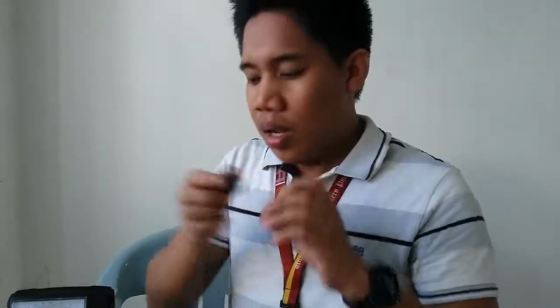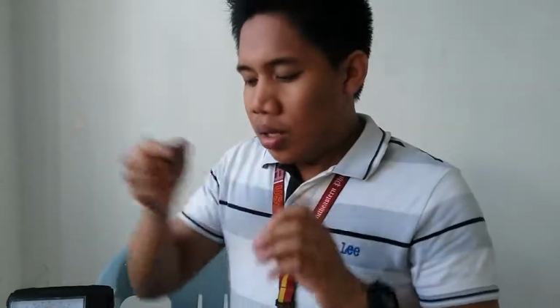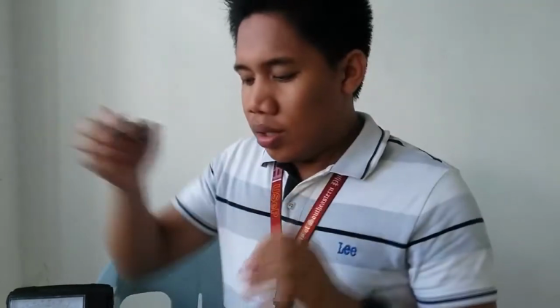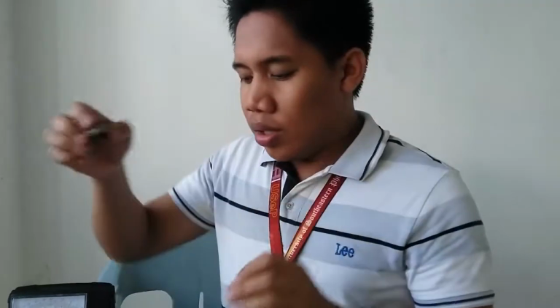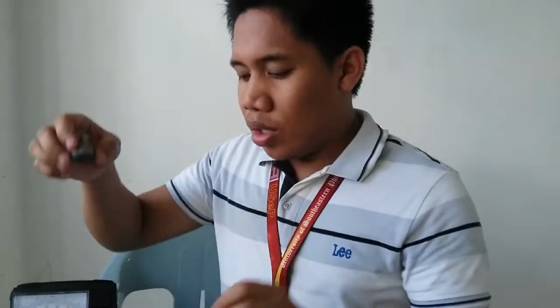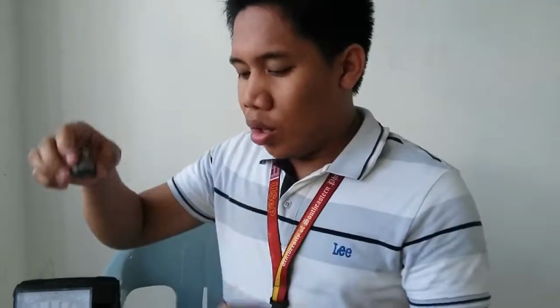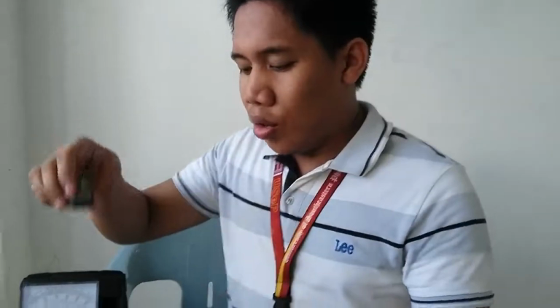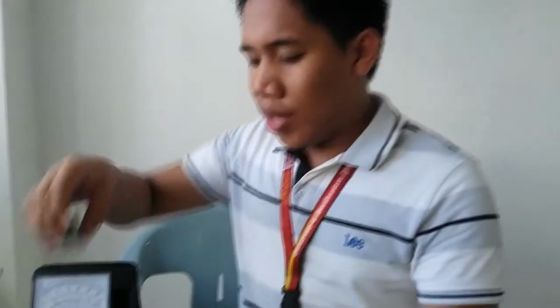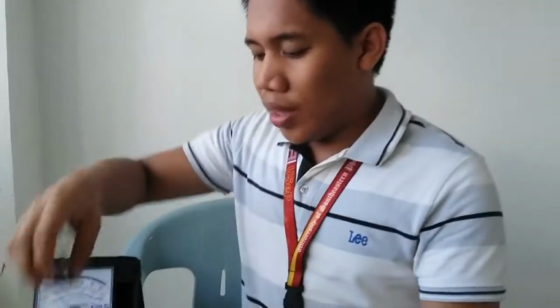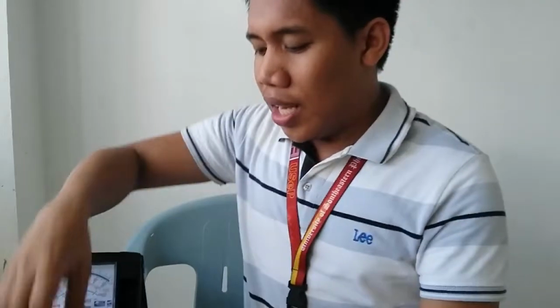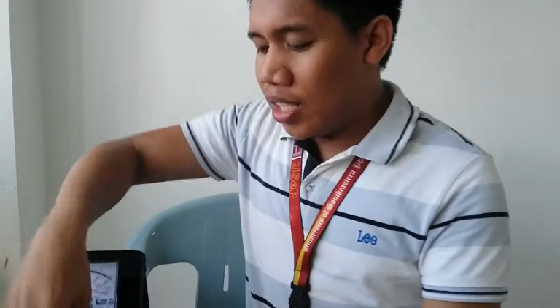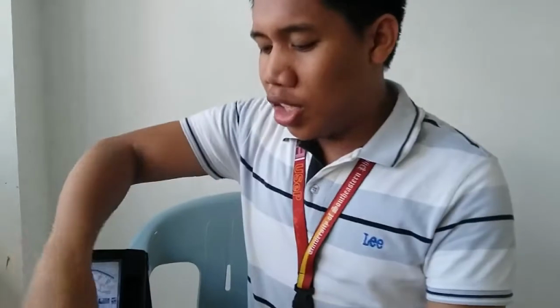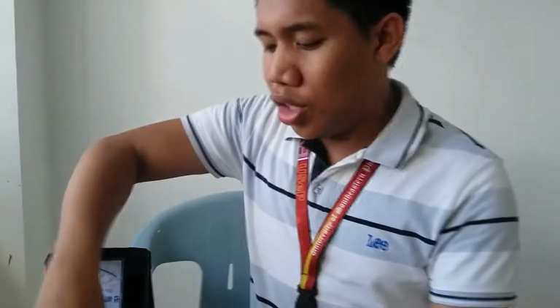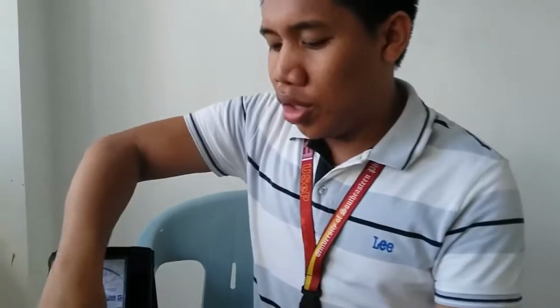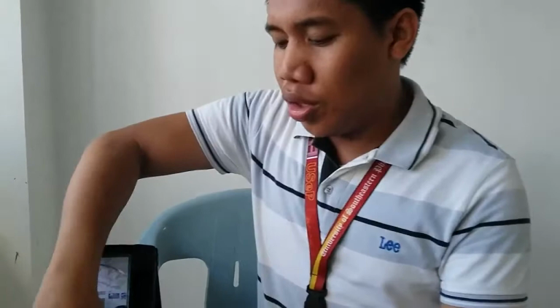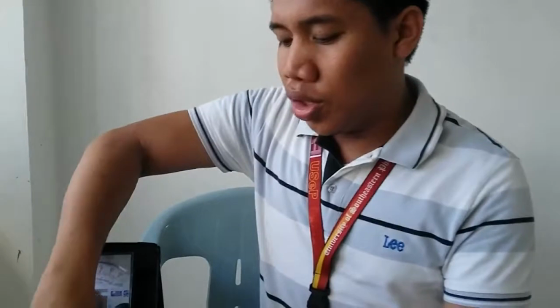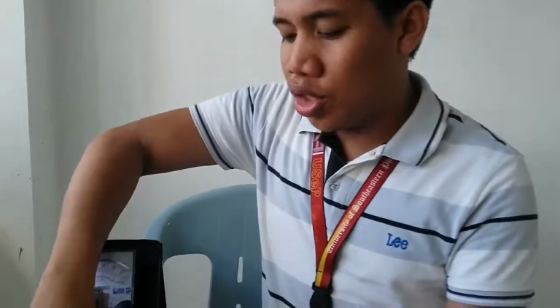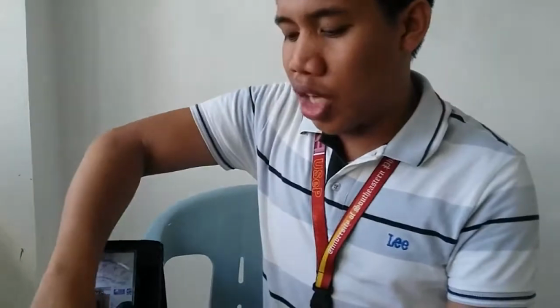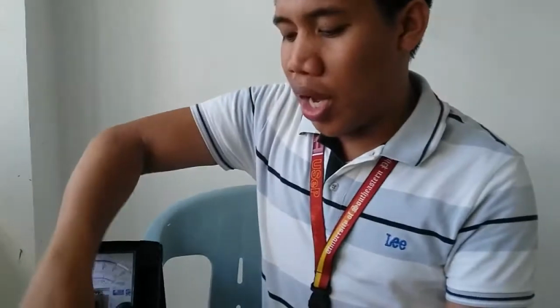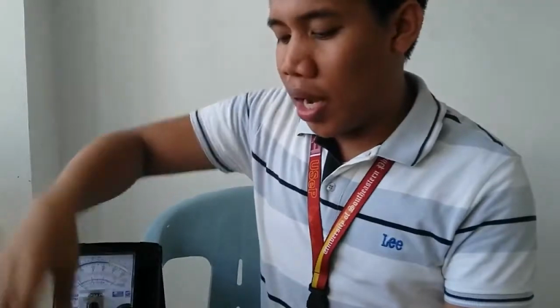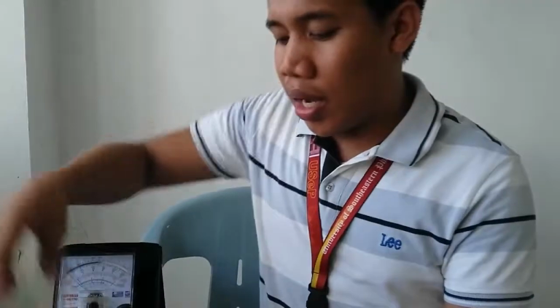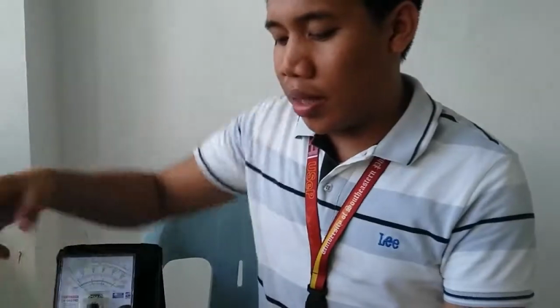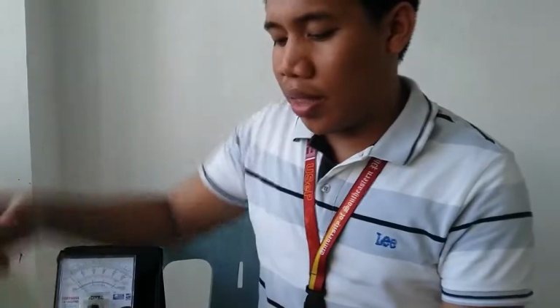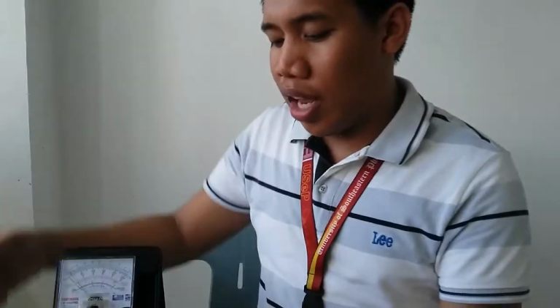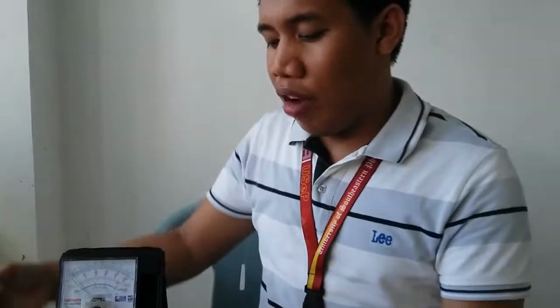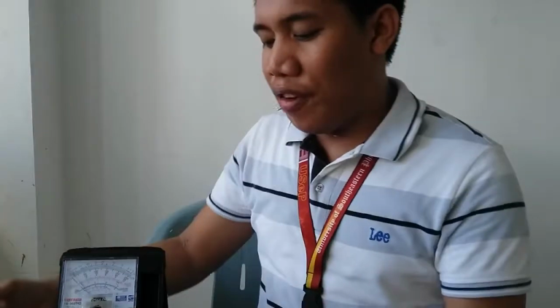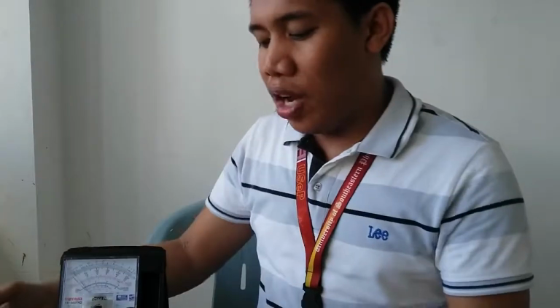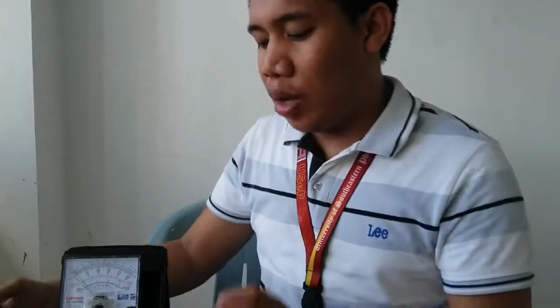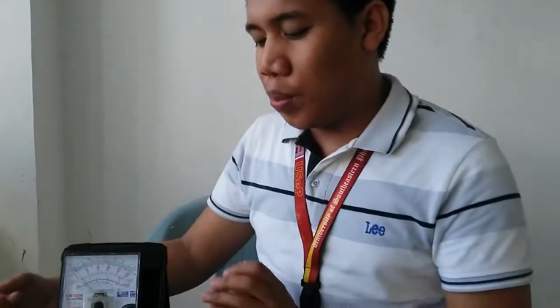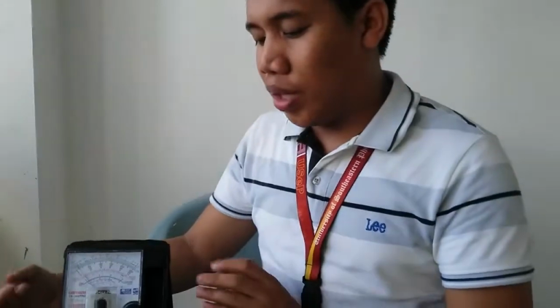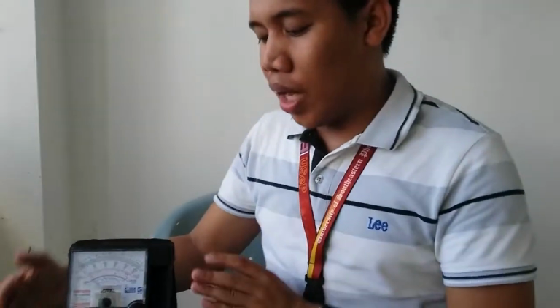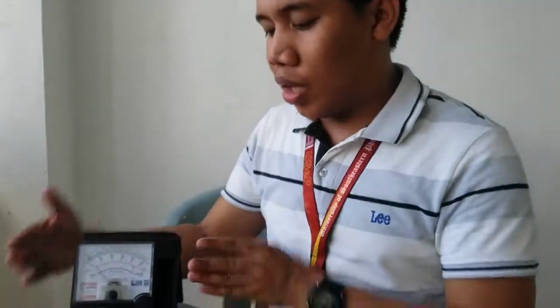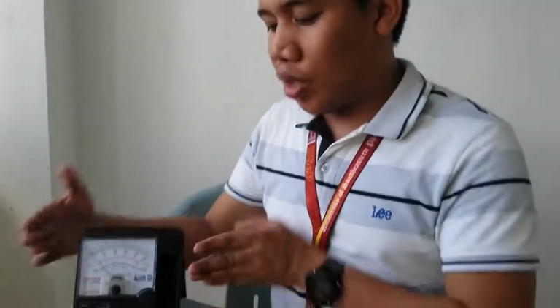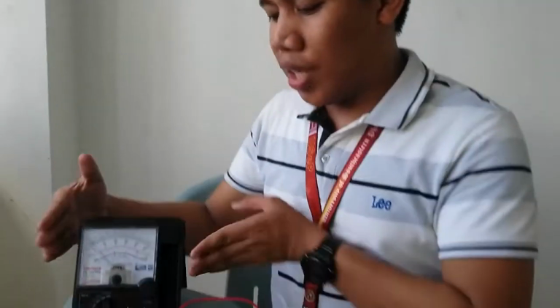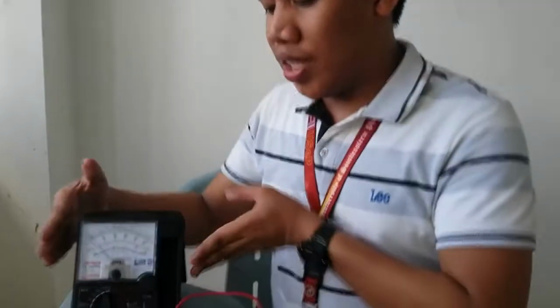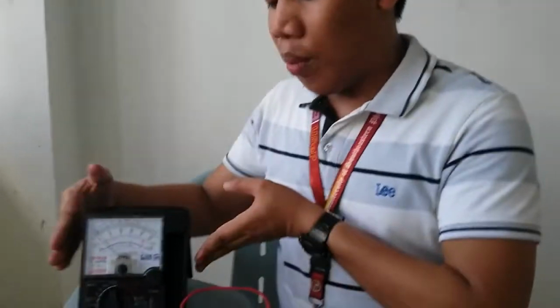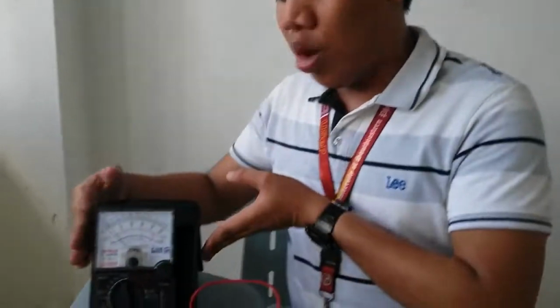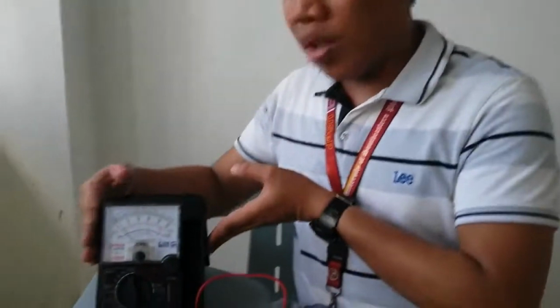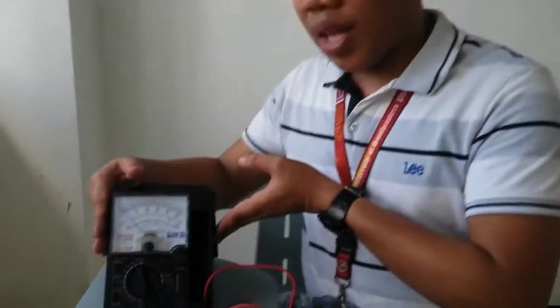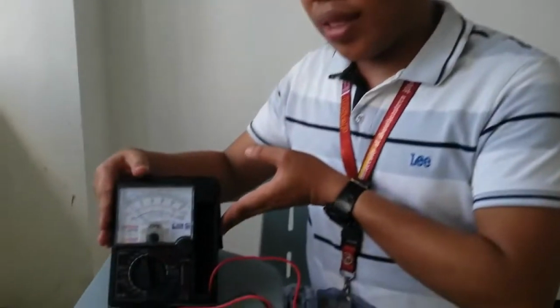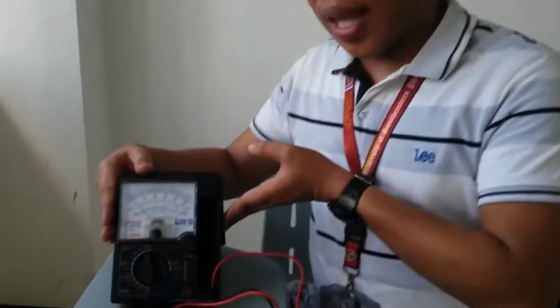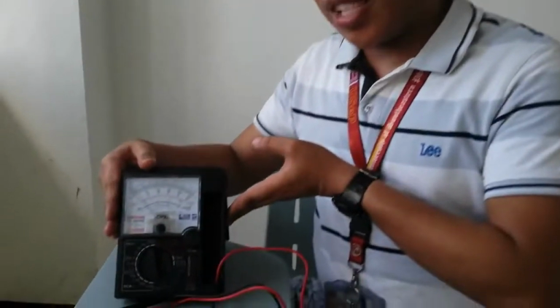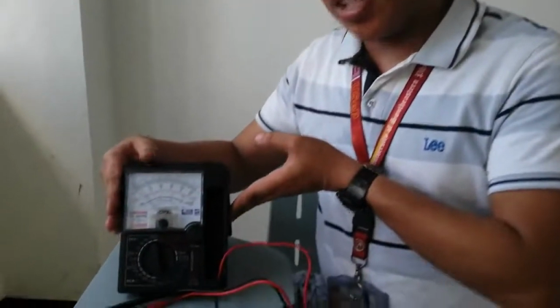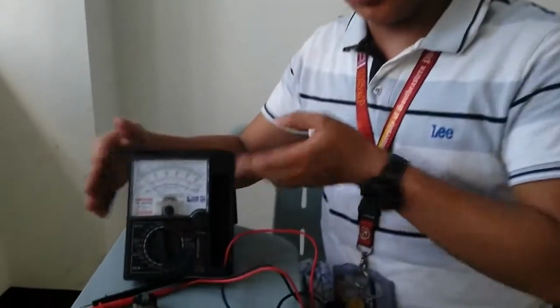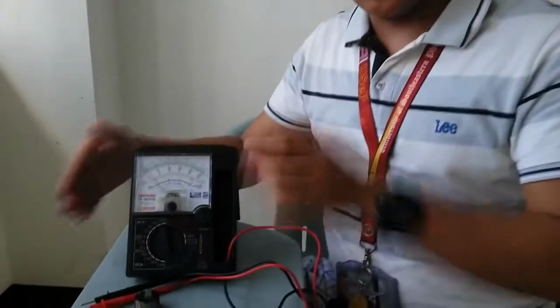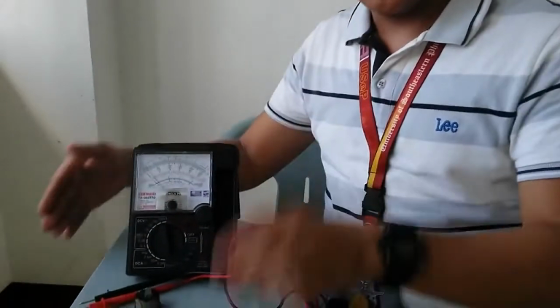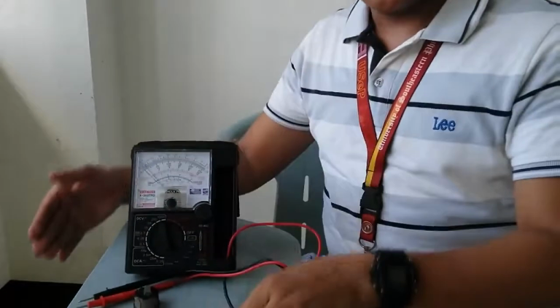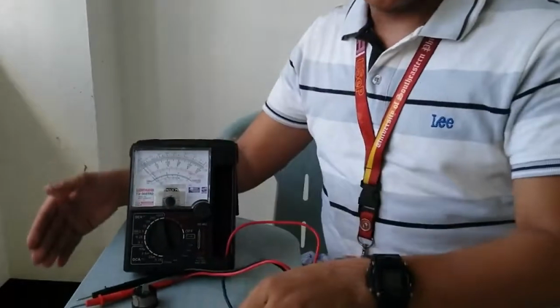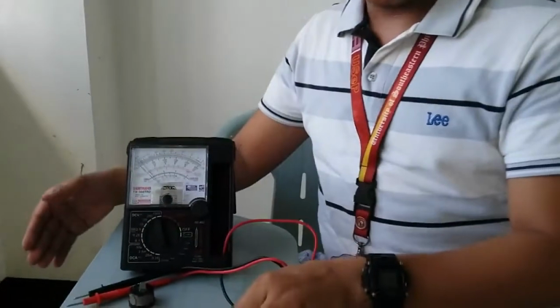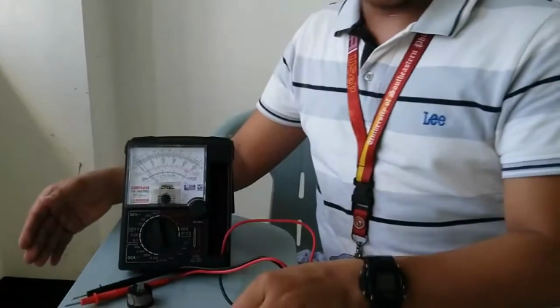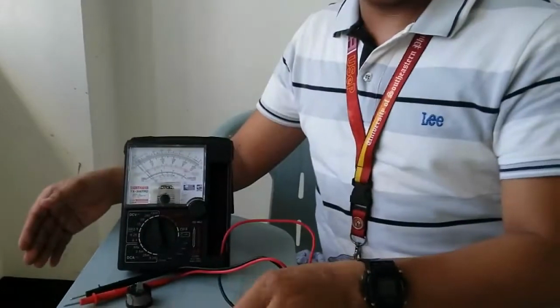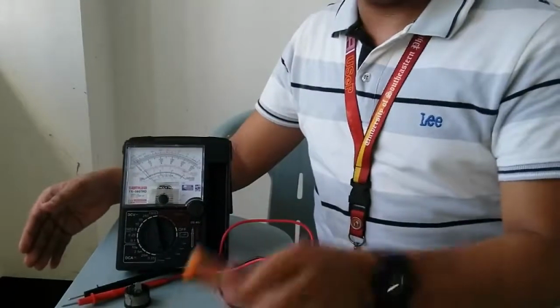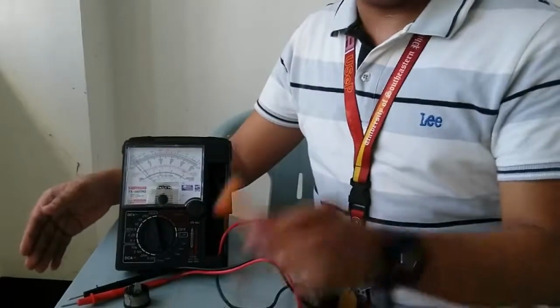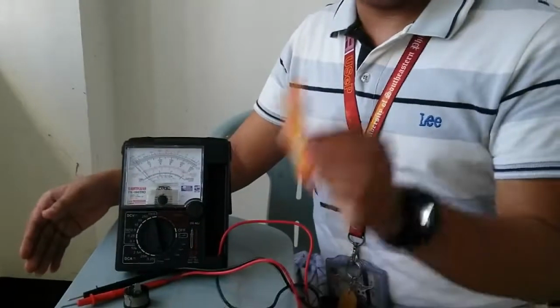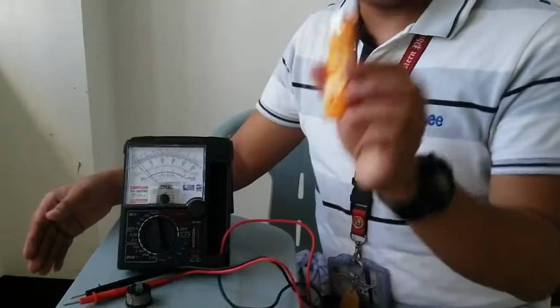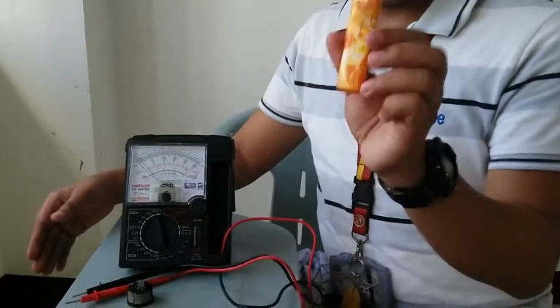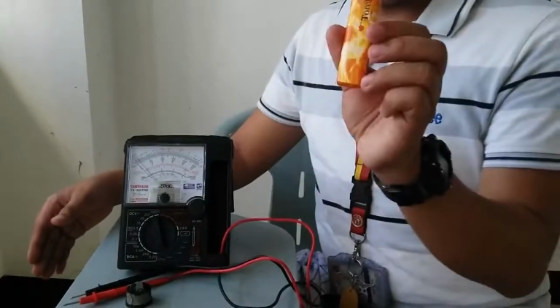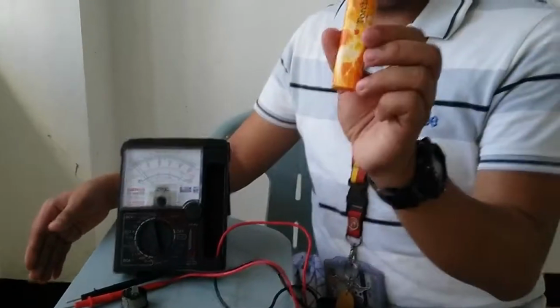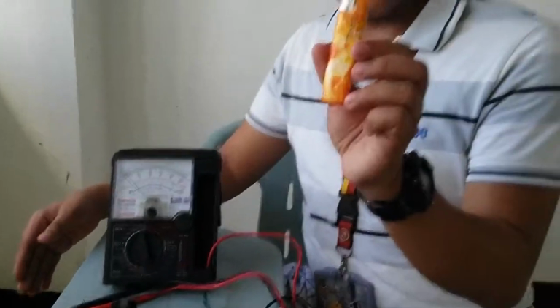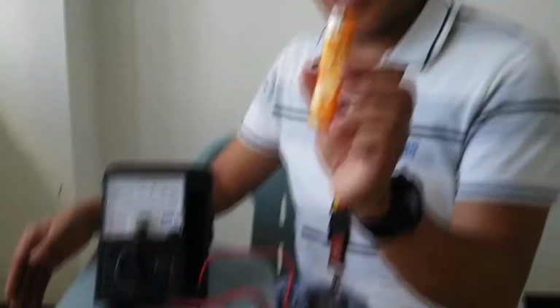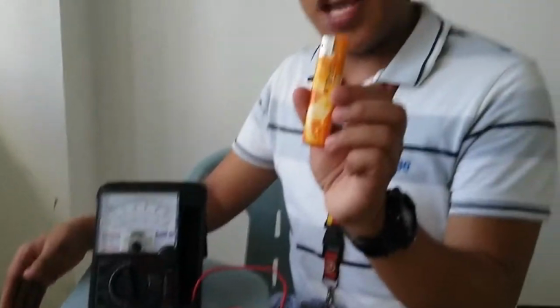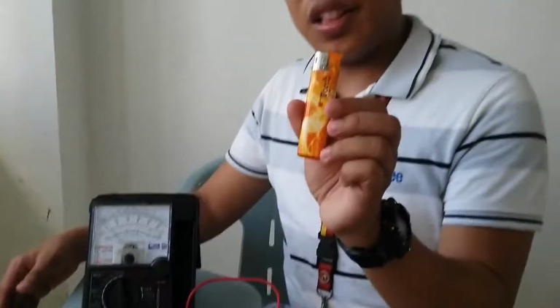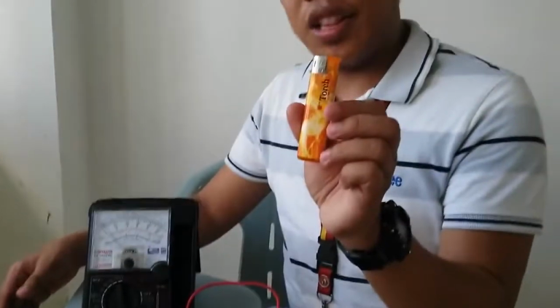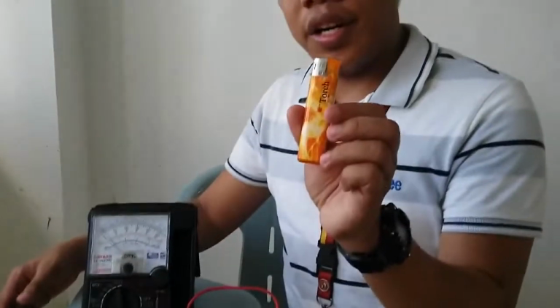The things you need to check the overload protector are a multi-tester and a lighter.